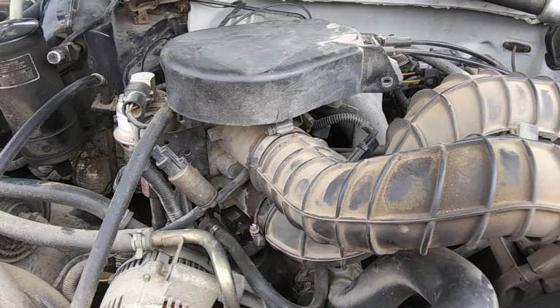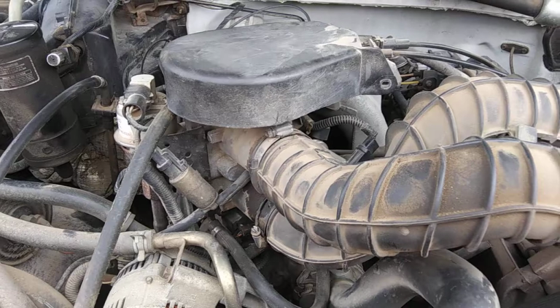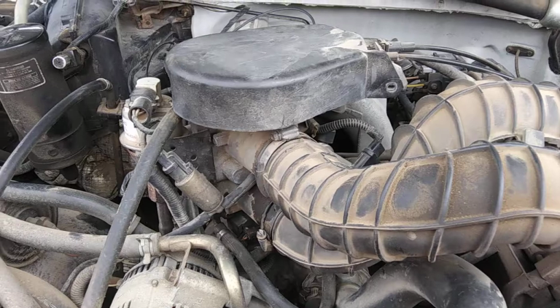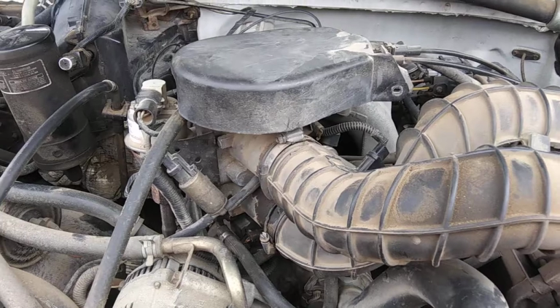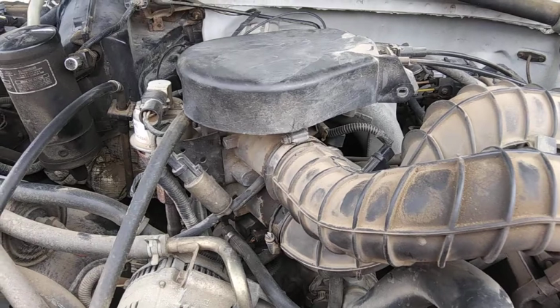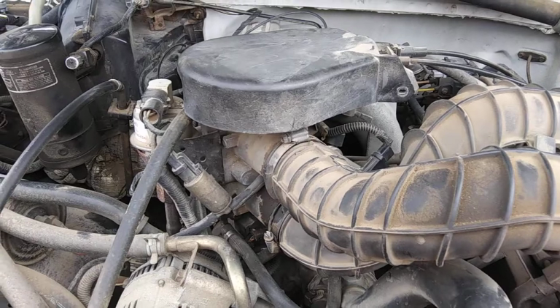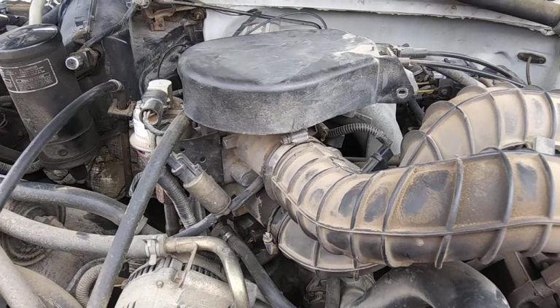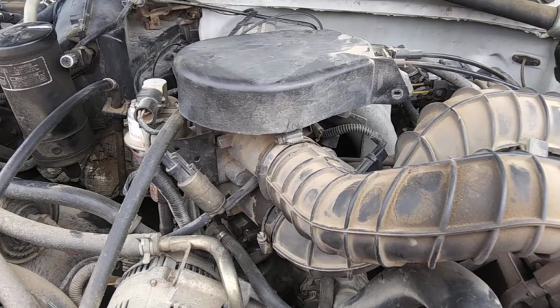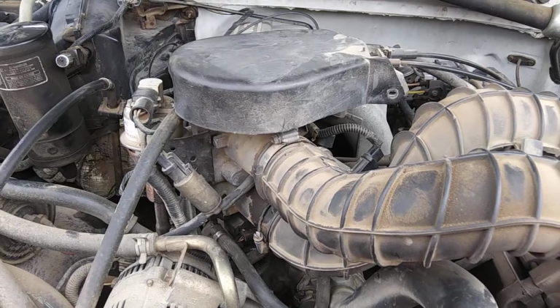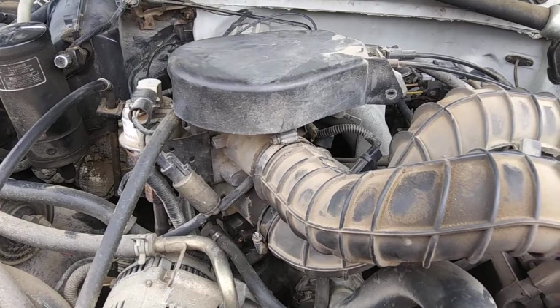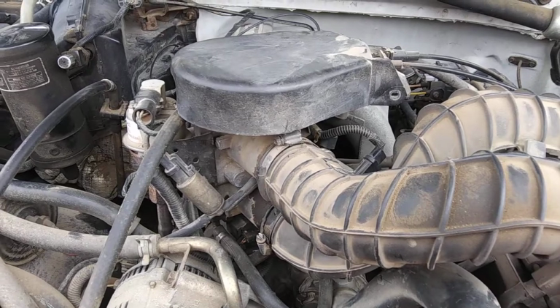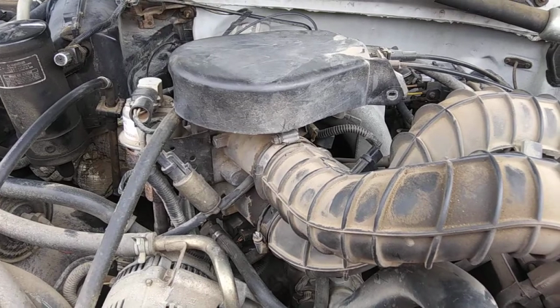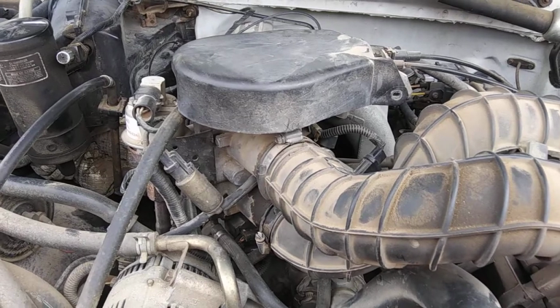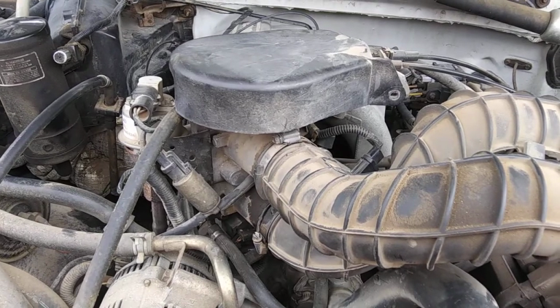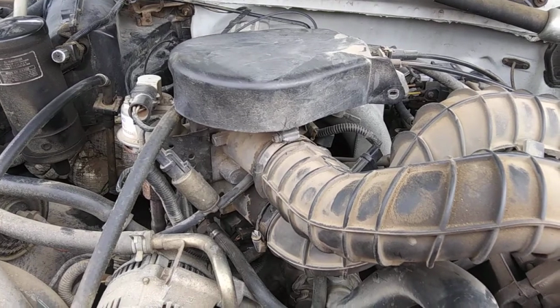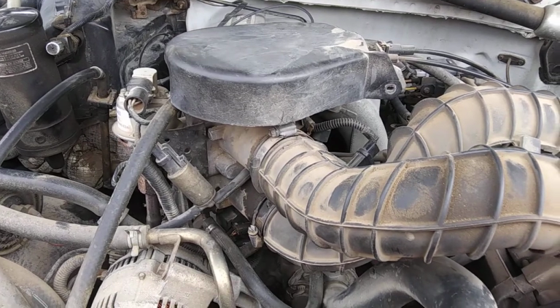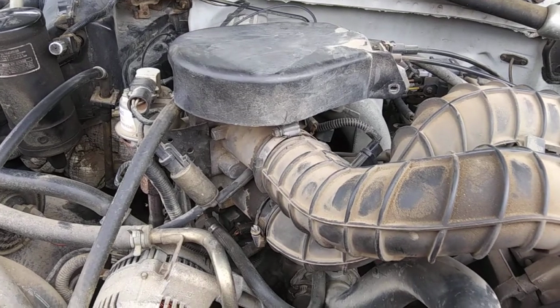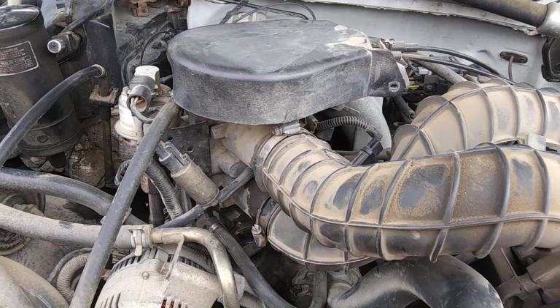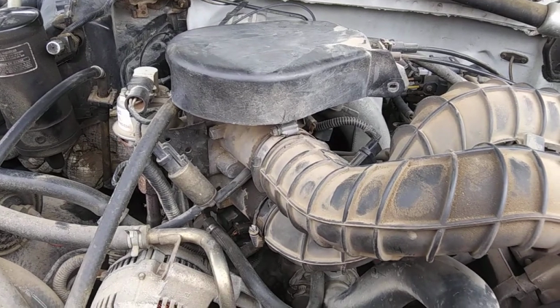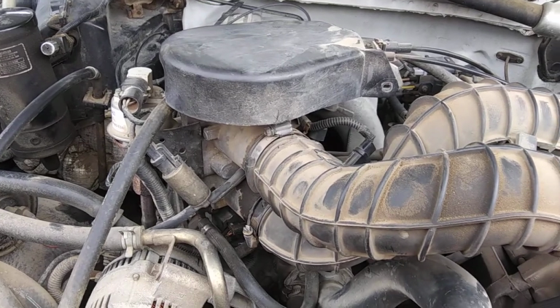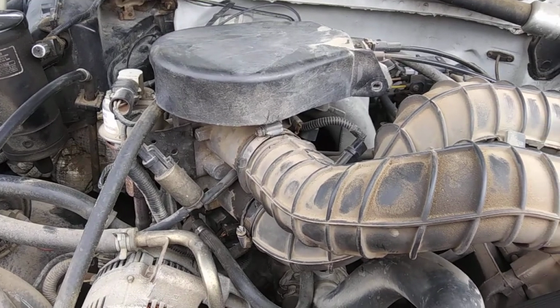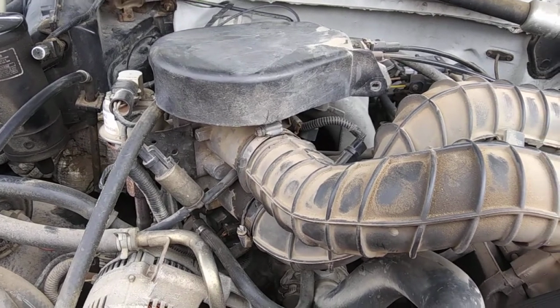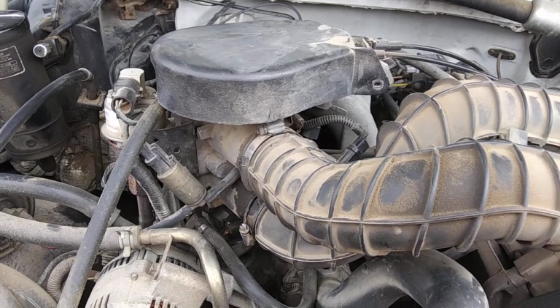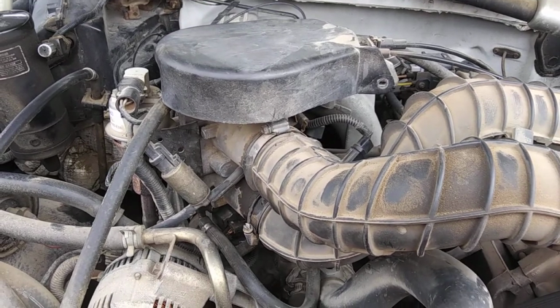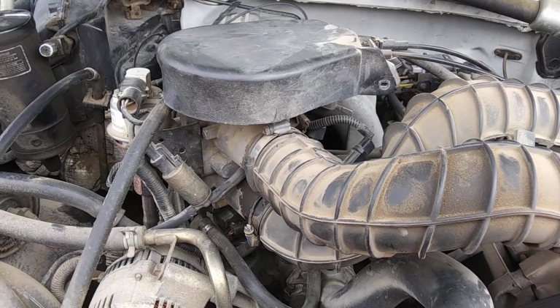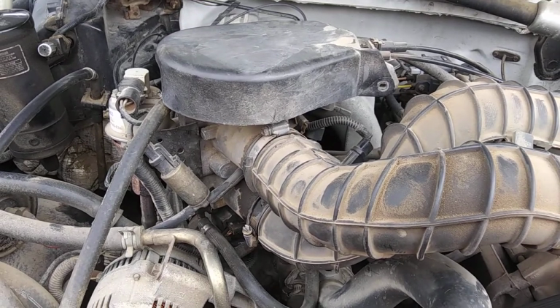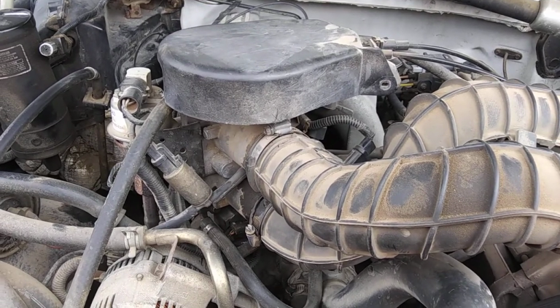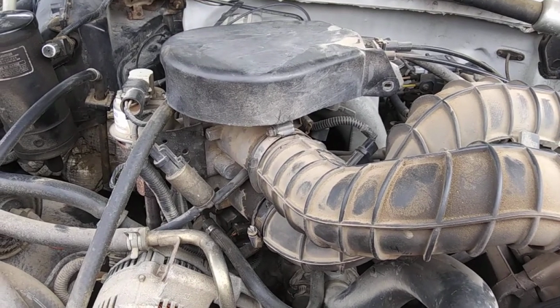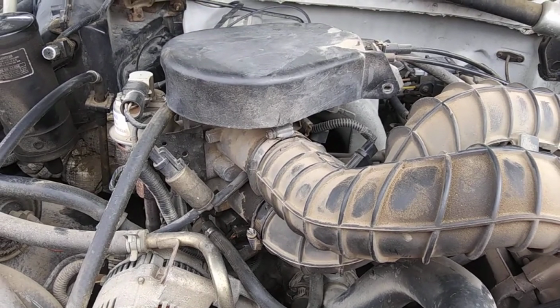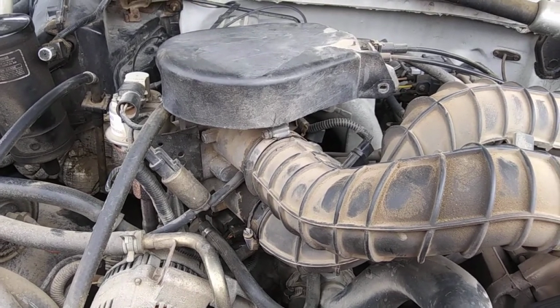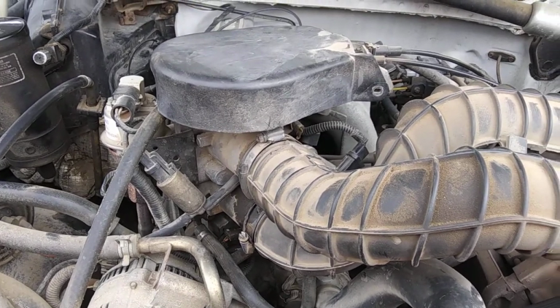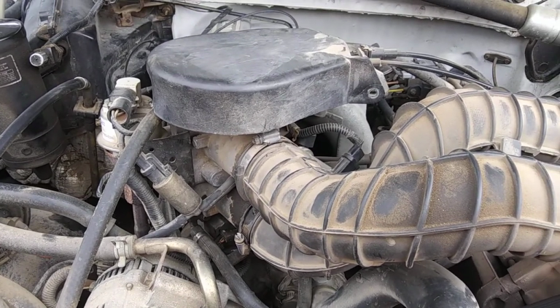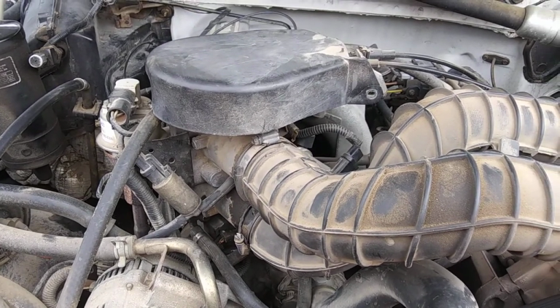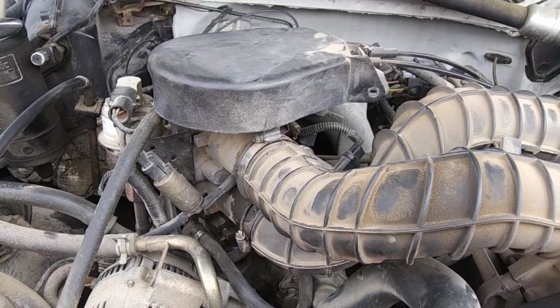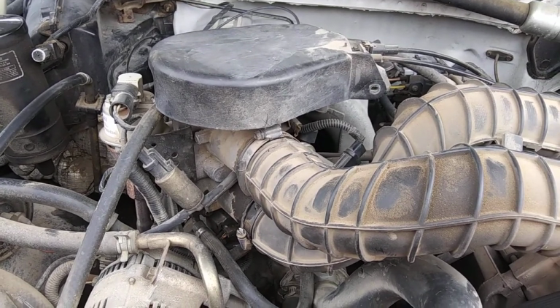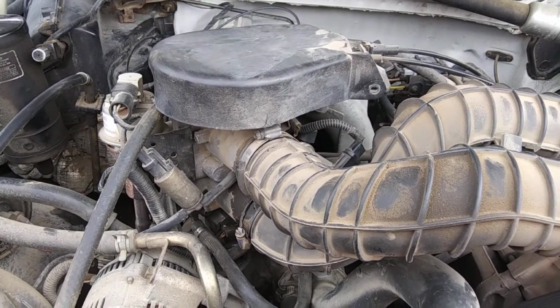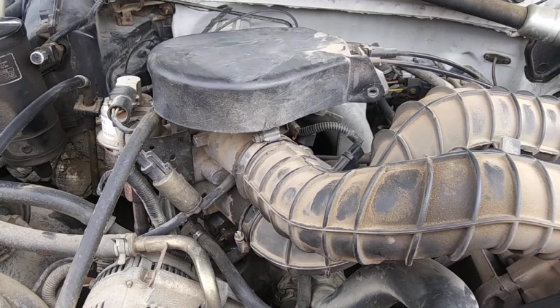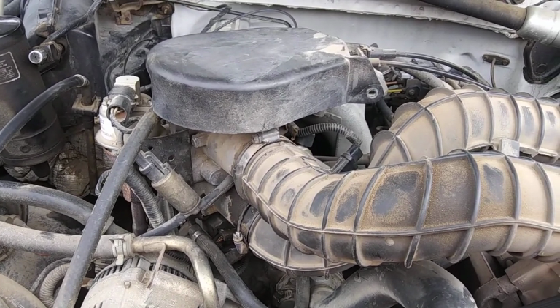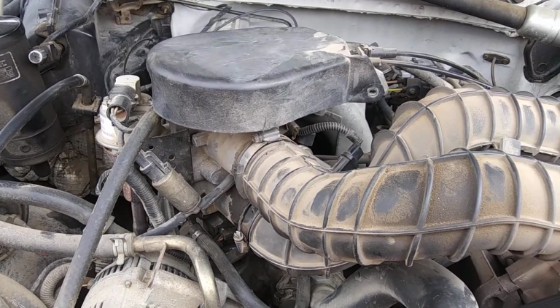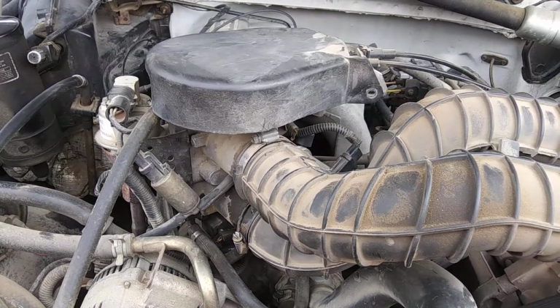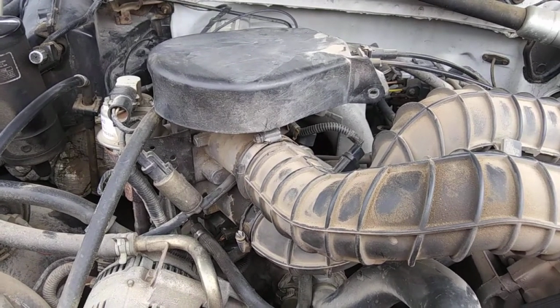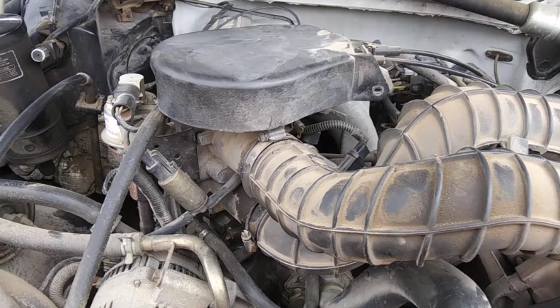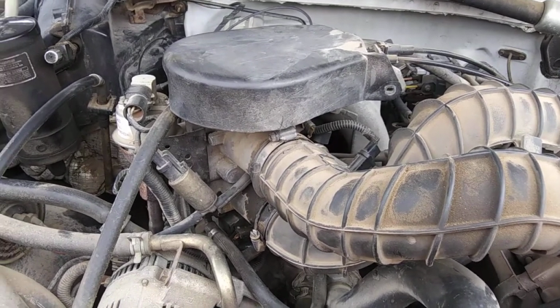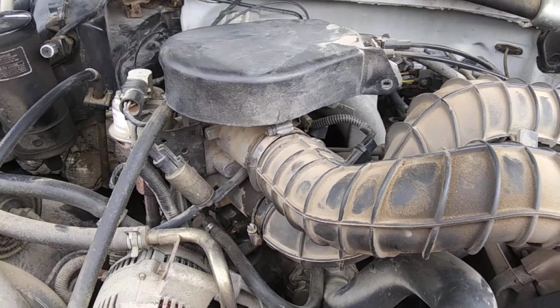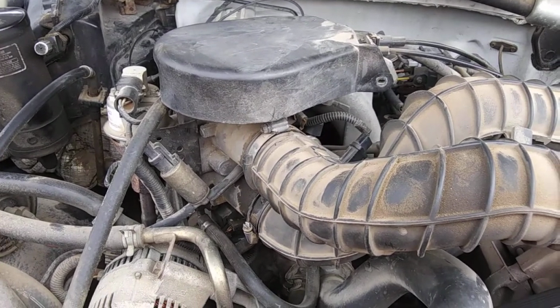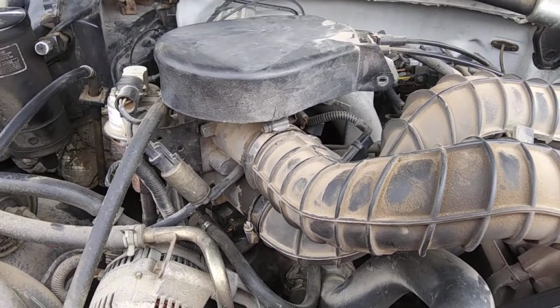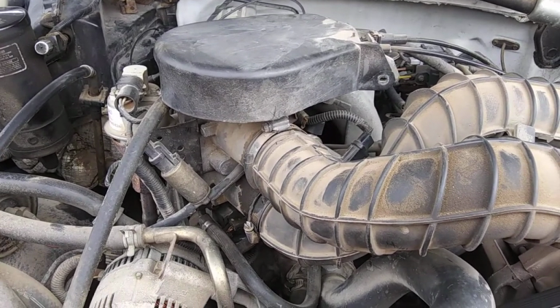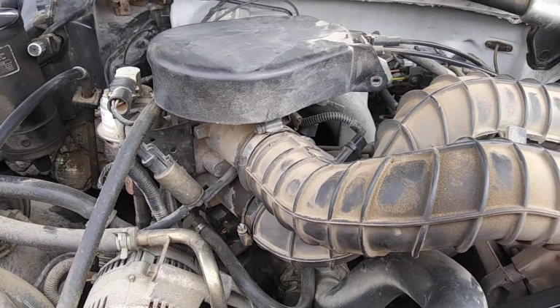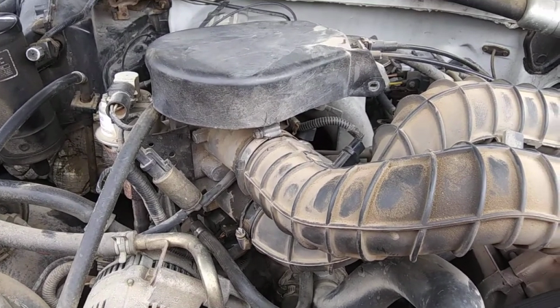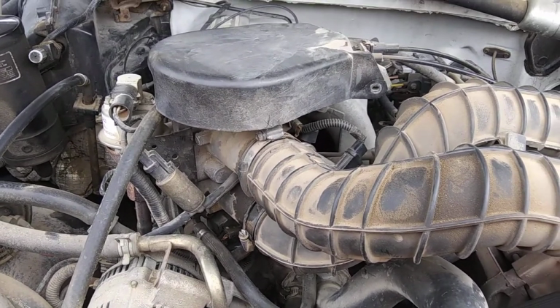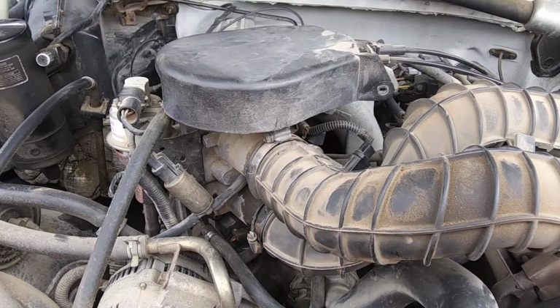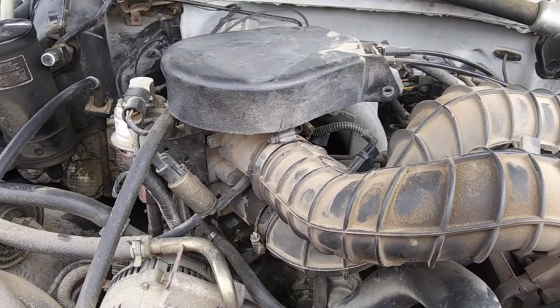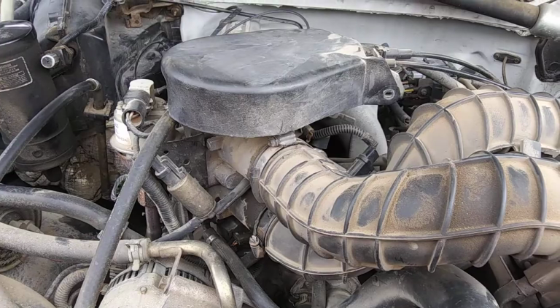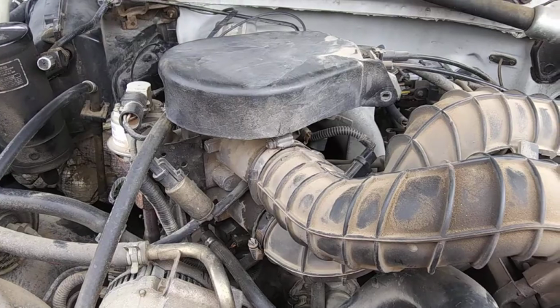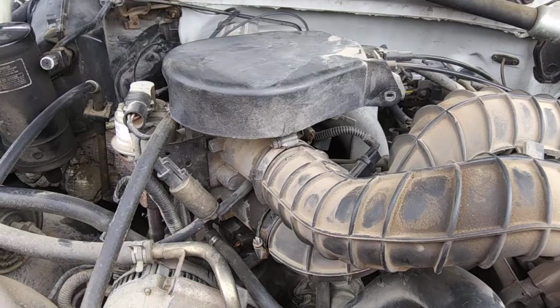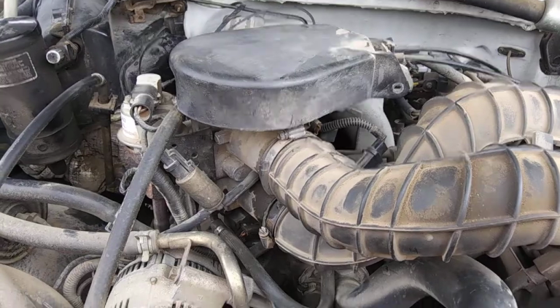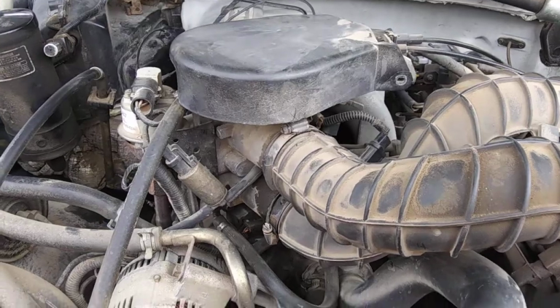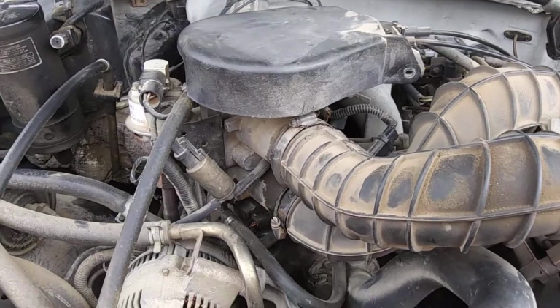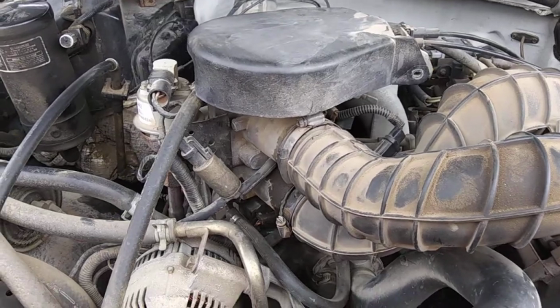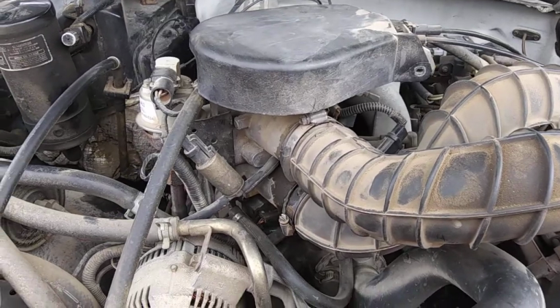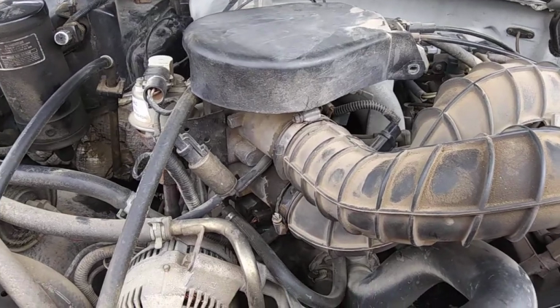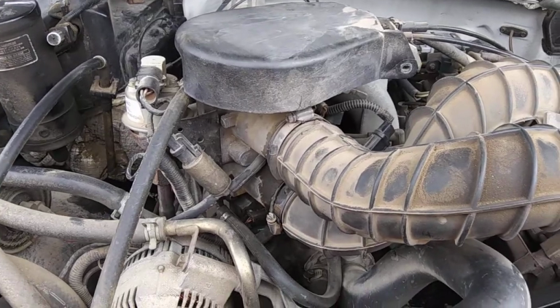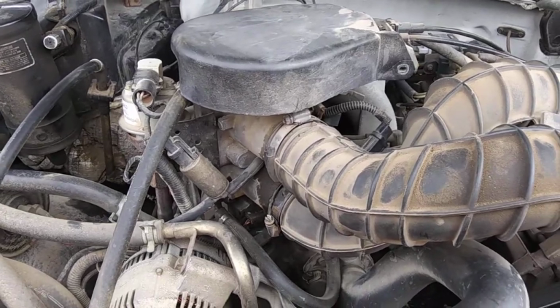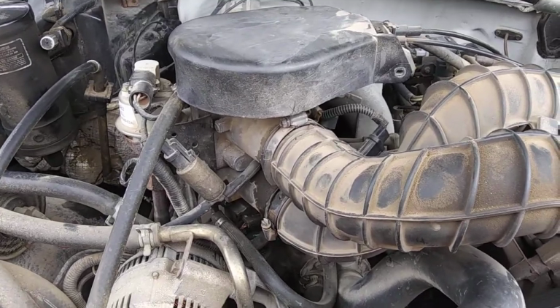We're going to show you how to change the throttle body position sensor on a 351. This is a 93 model.